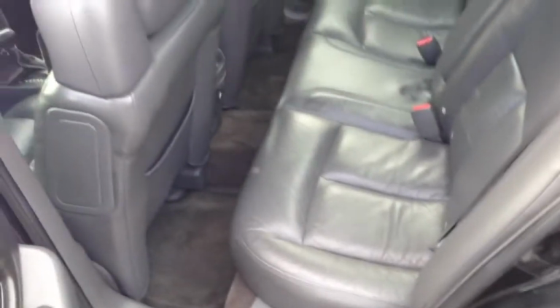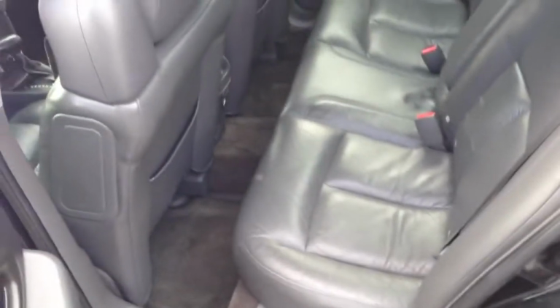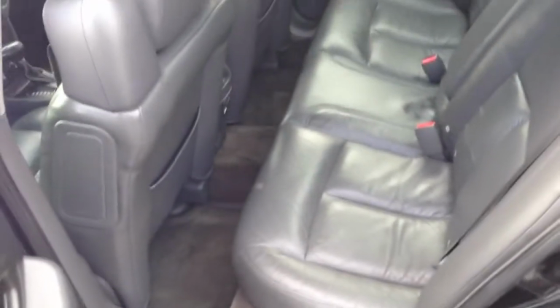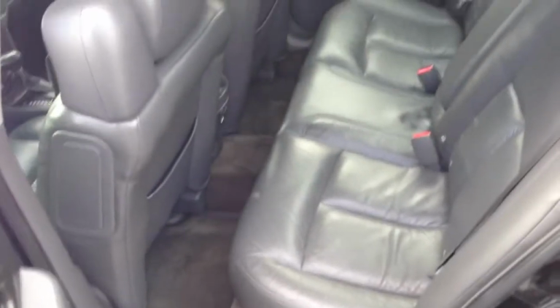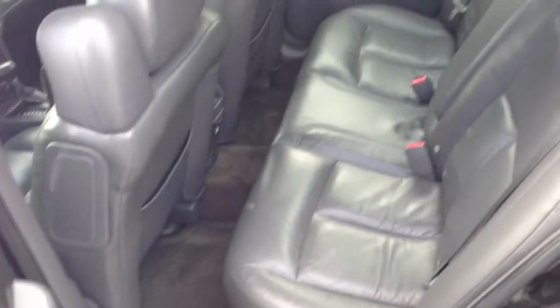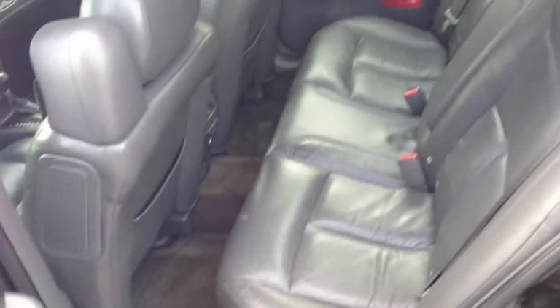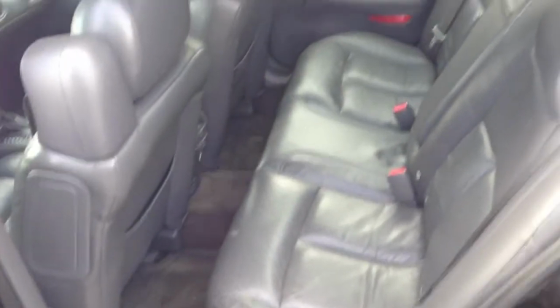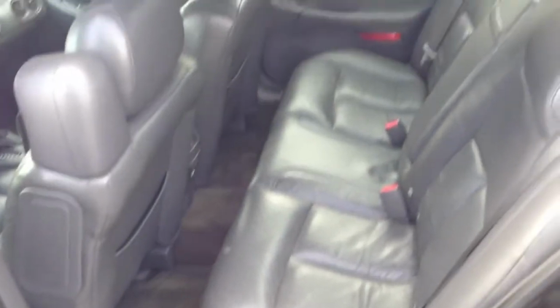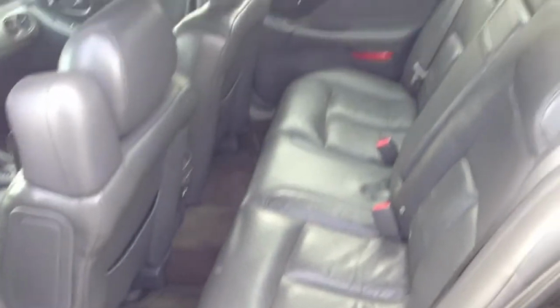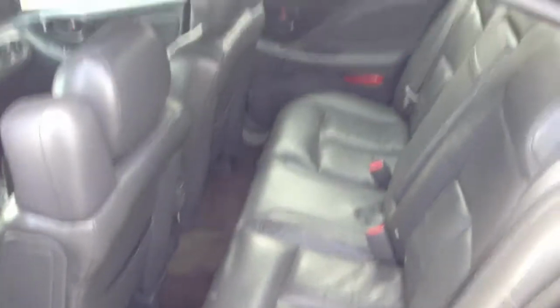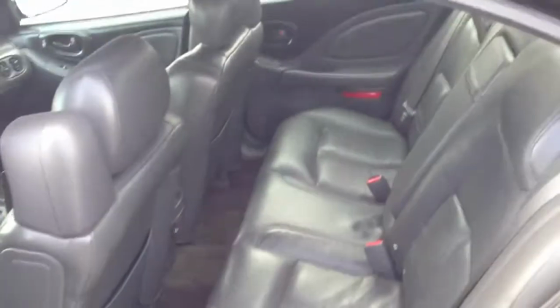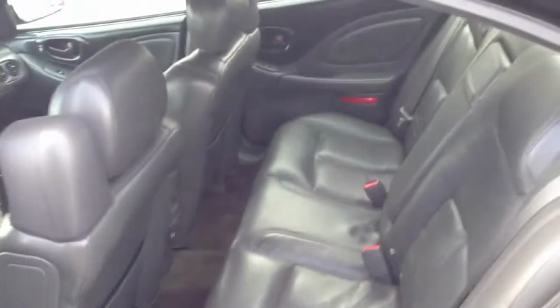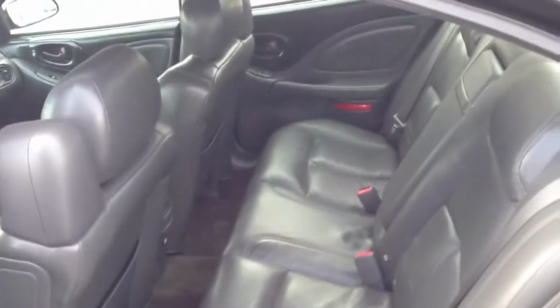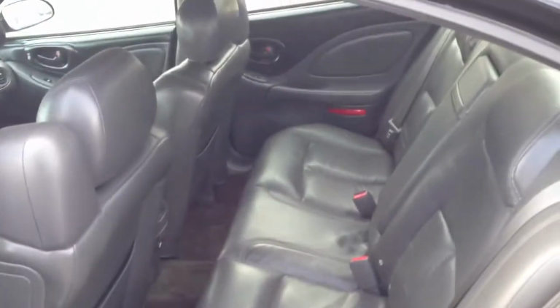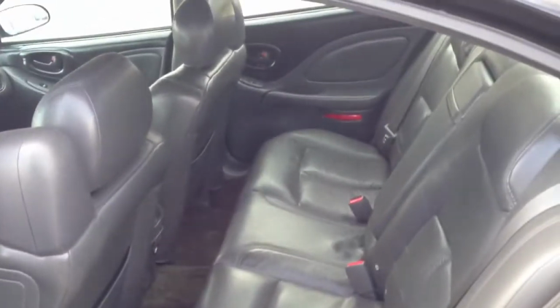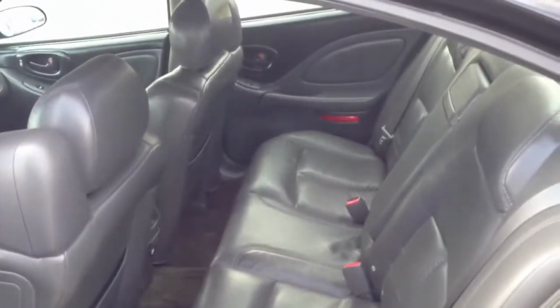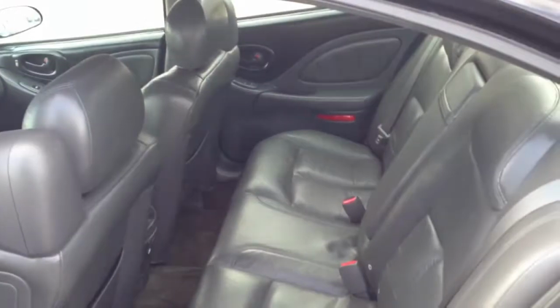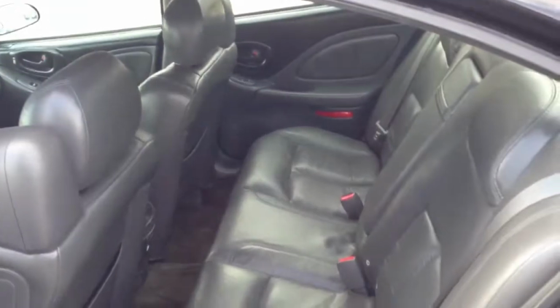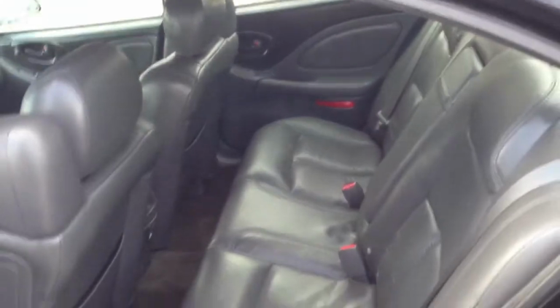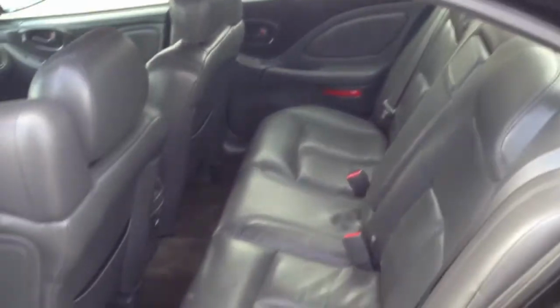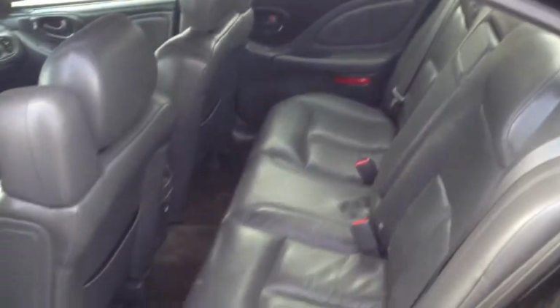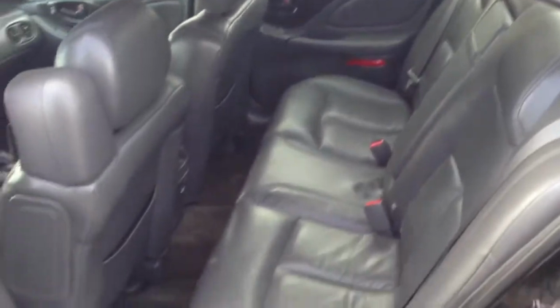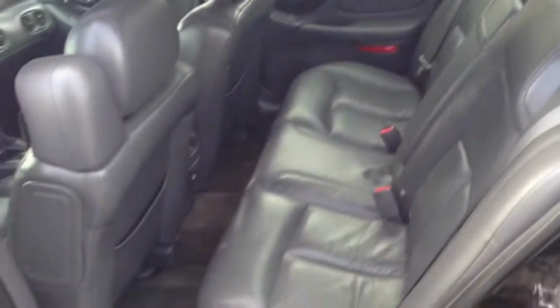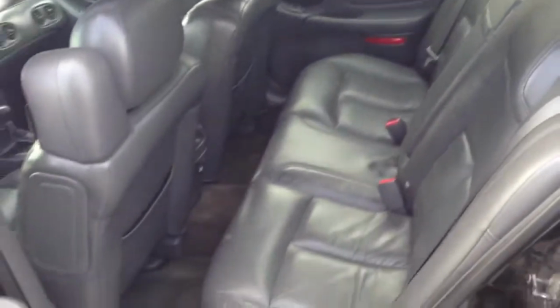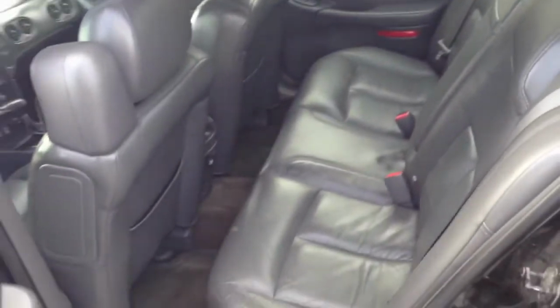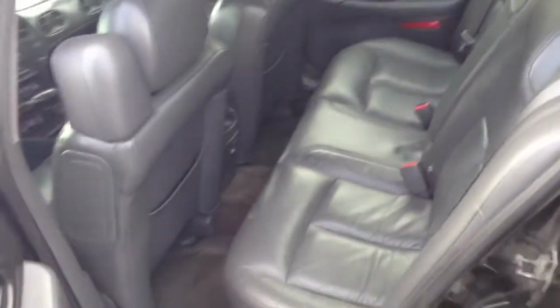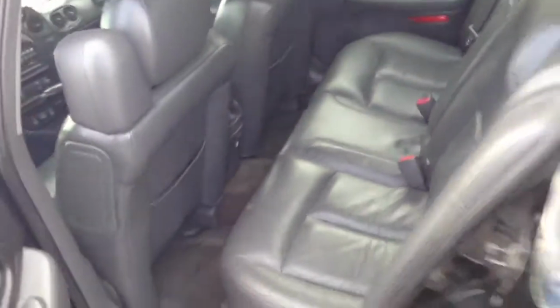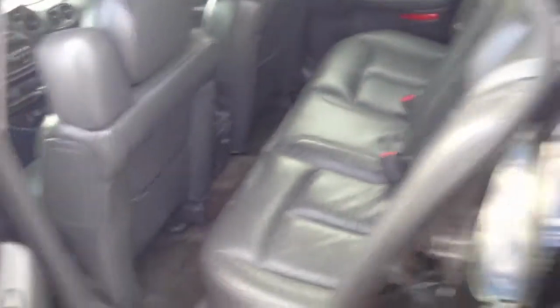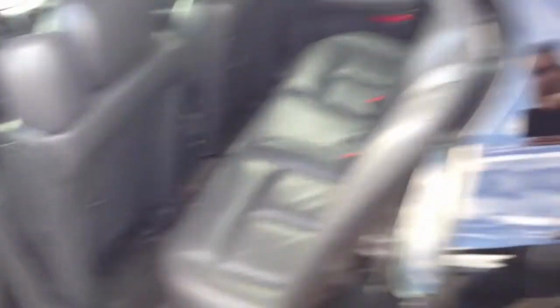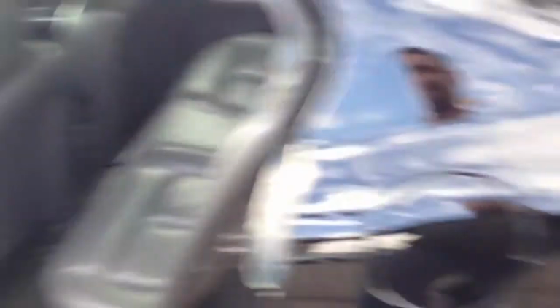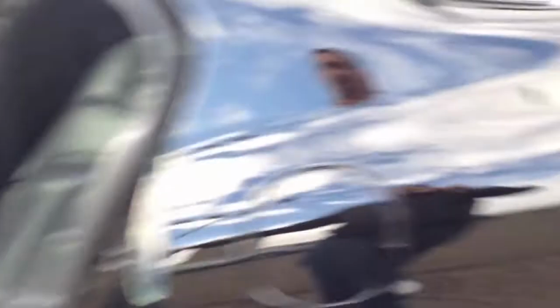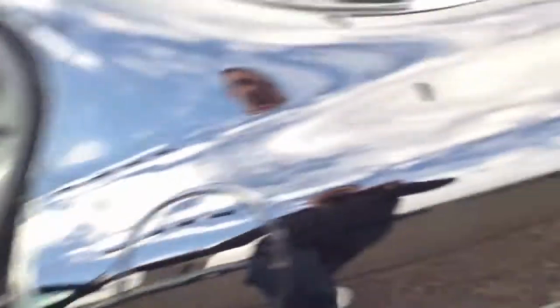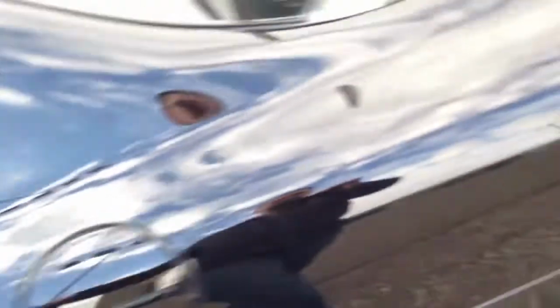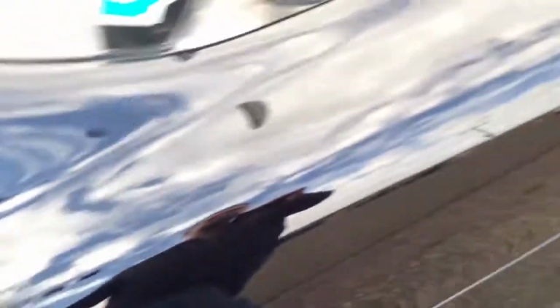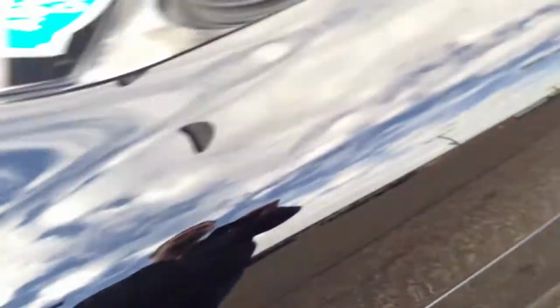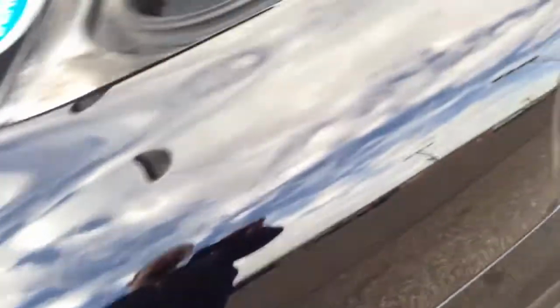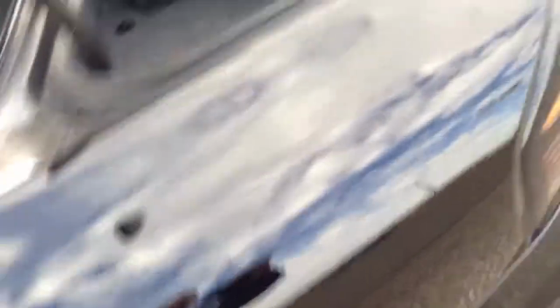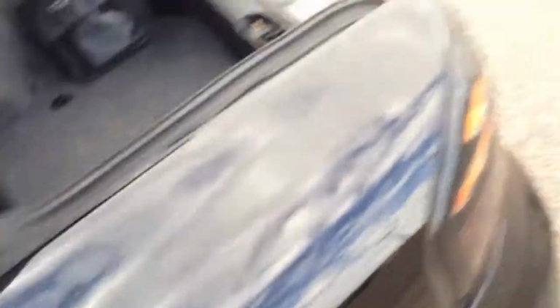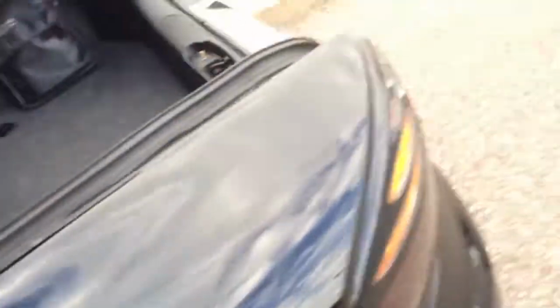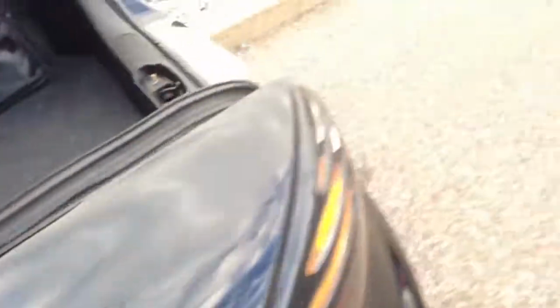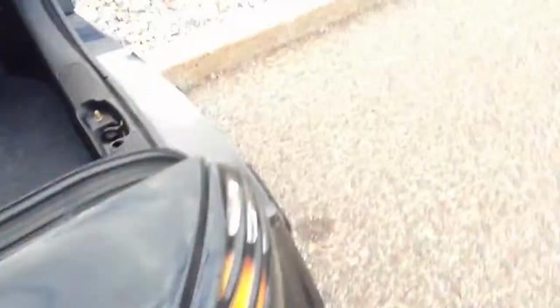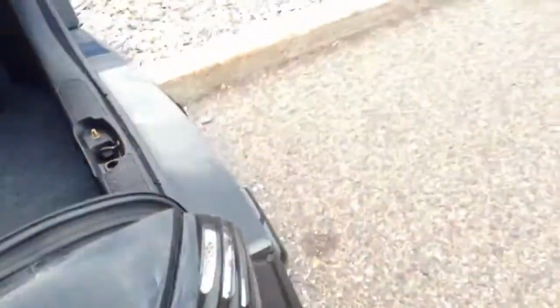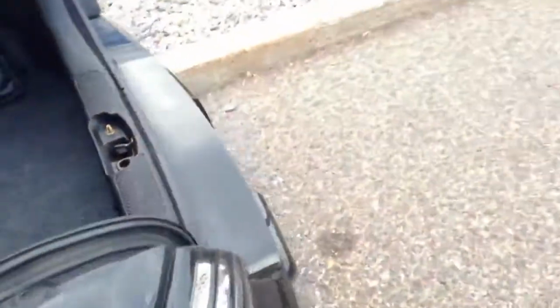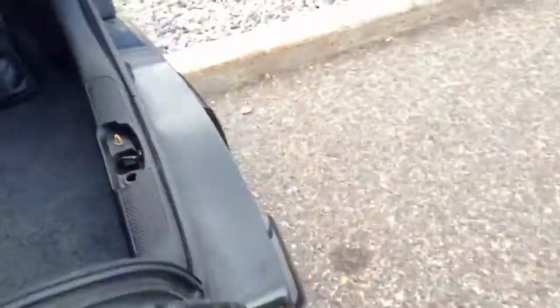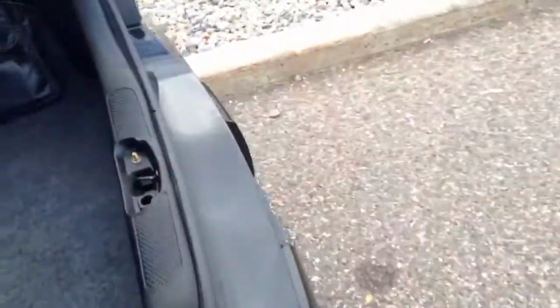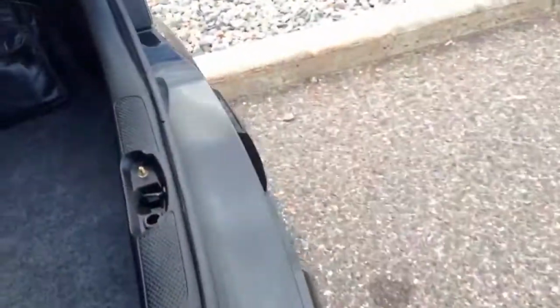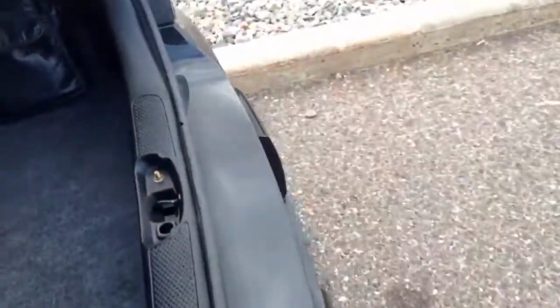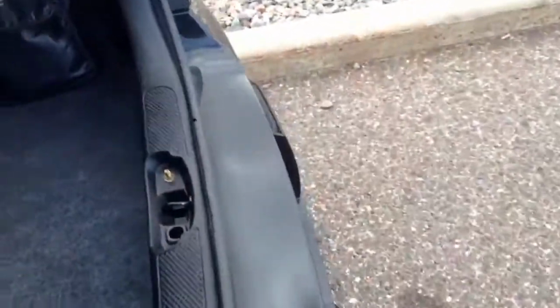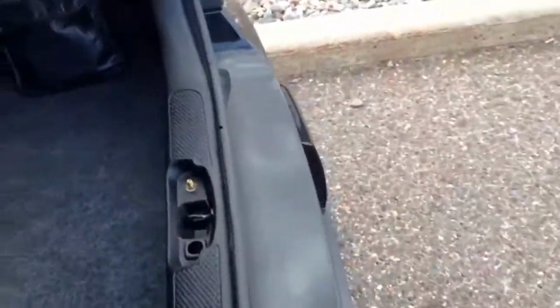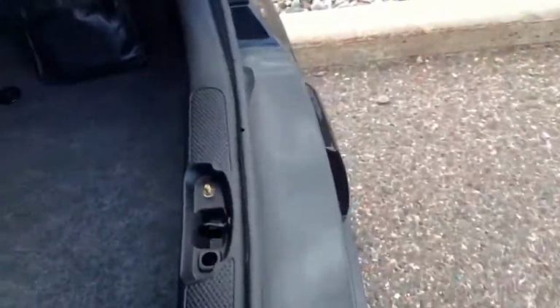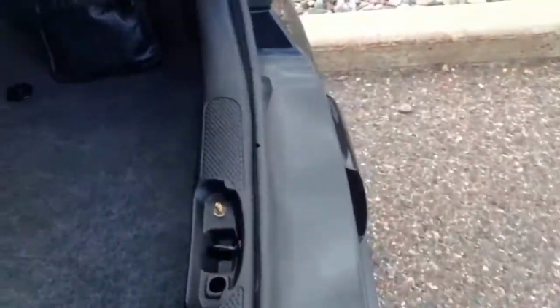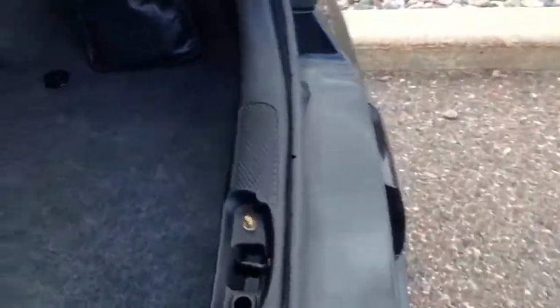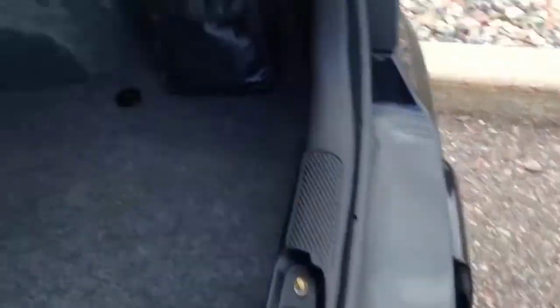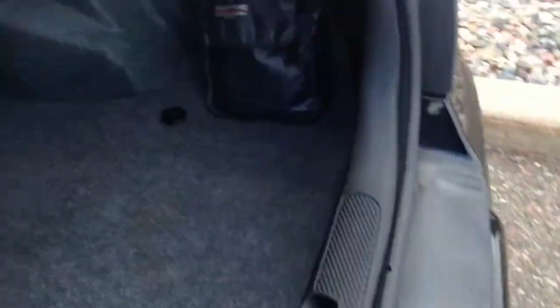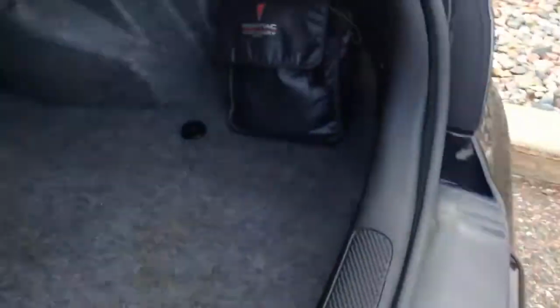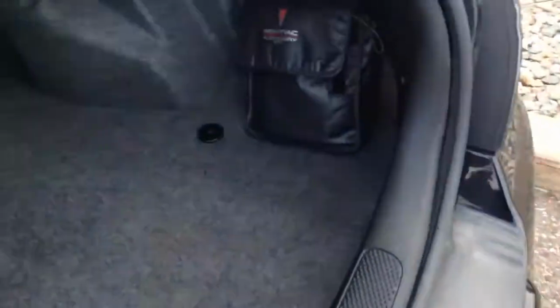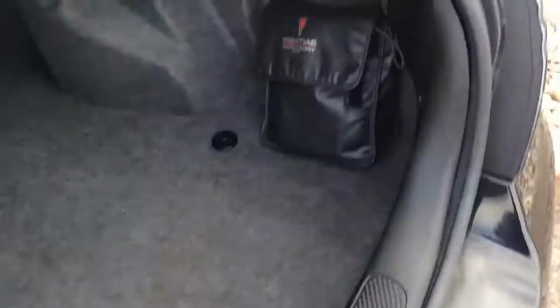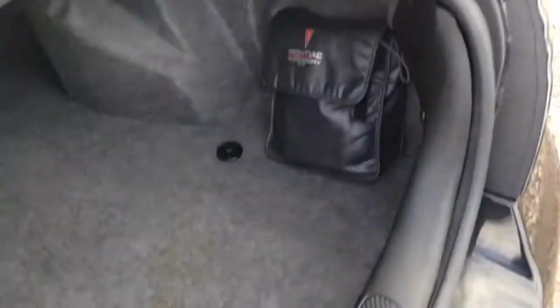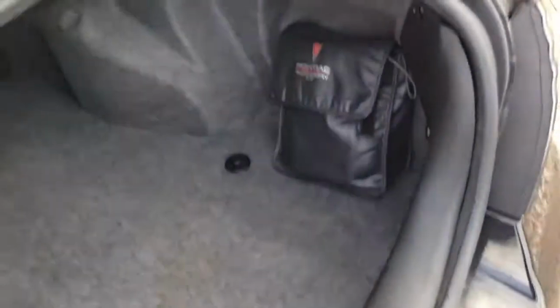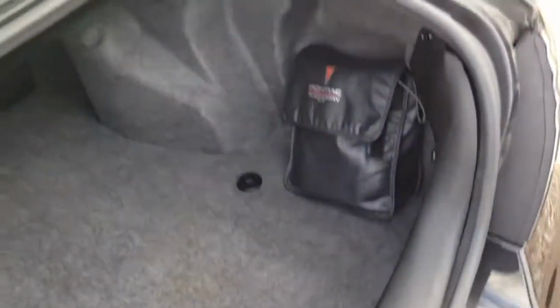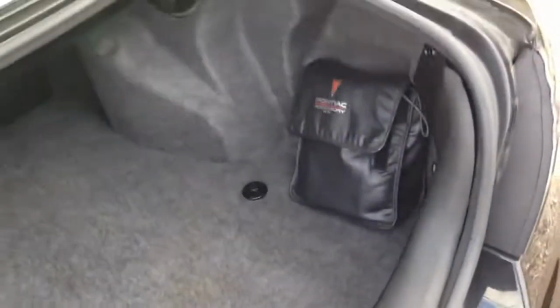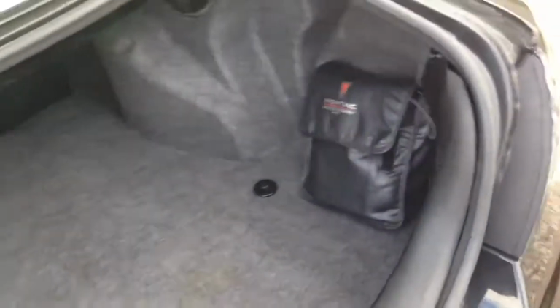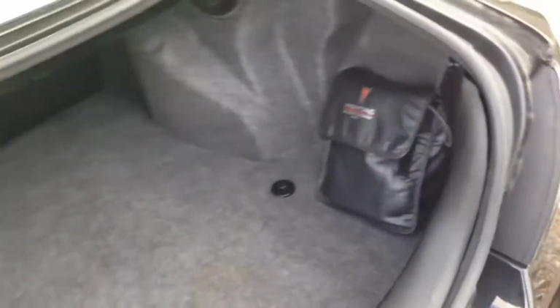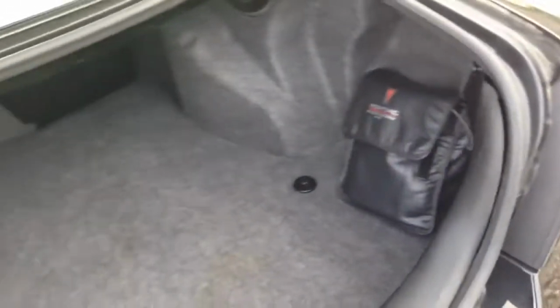Side impact airbags and a ton of room in the trunk.